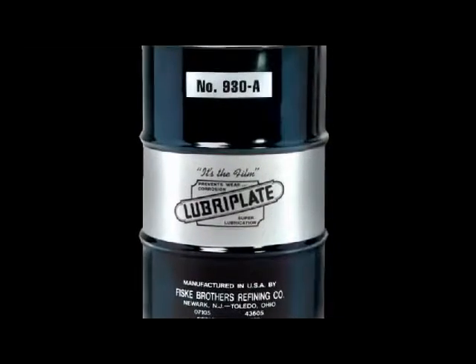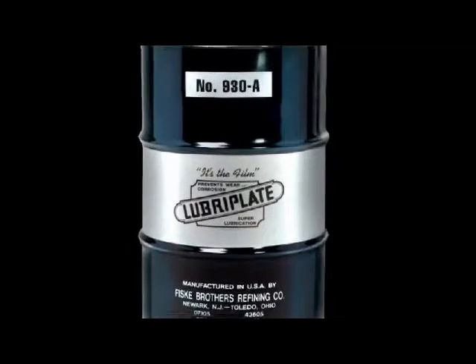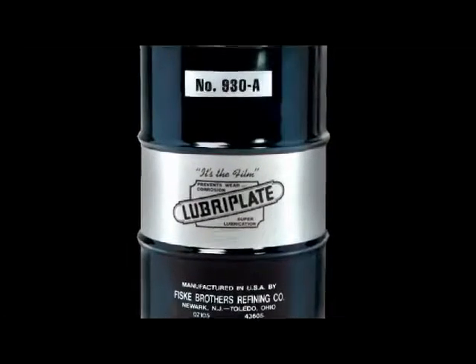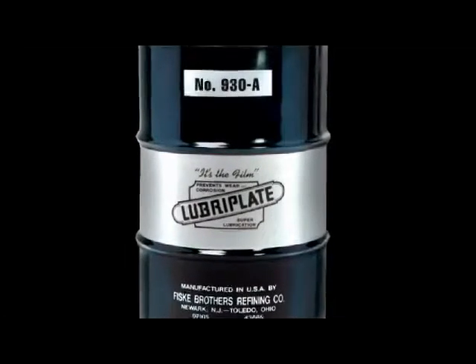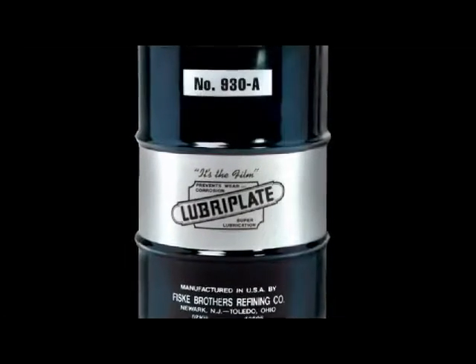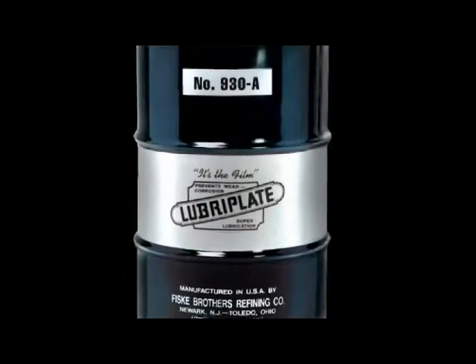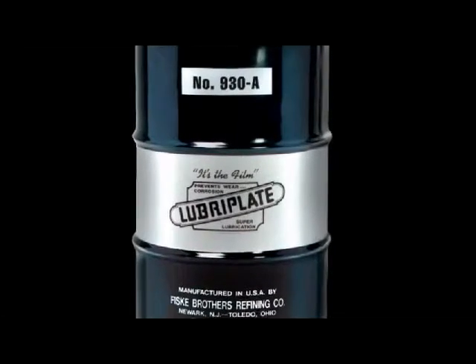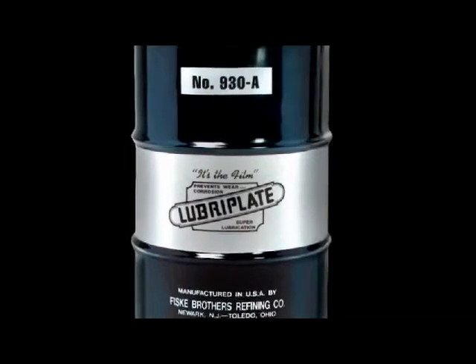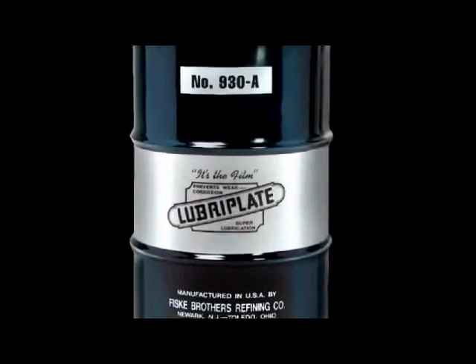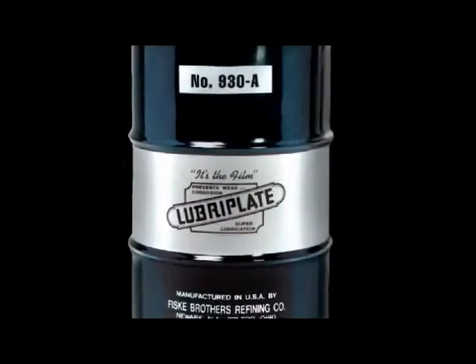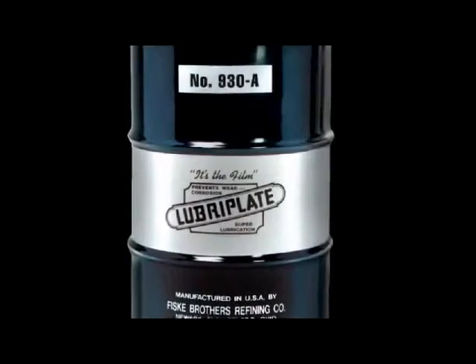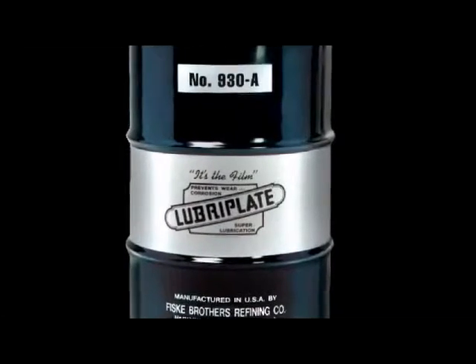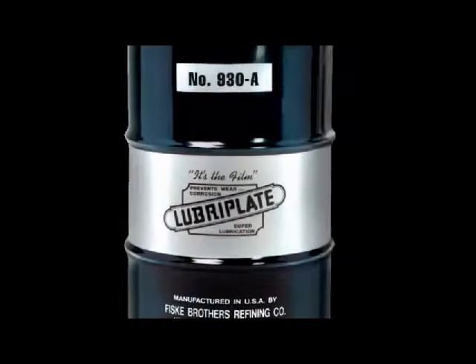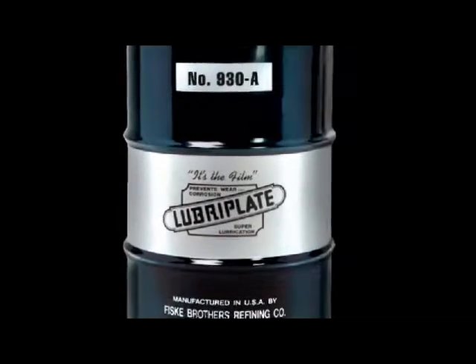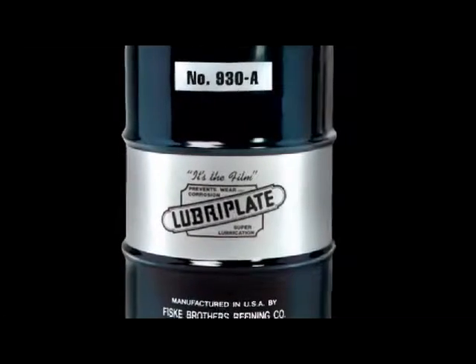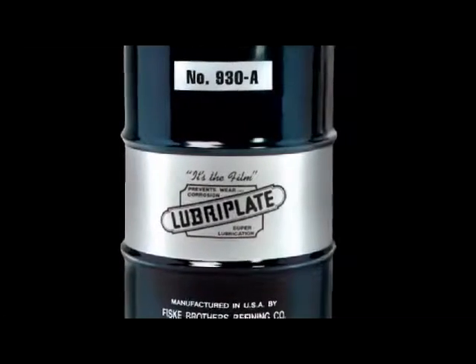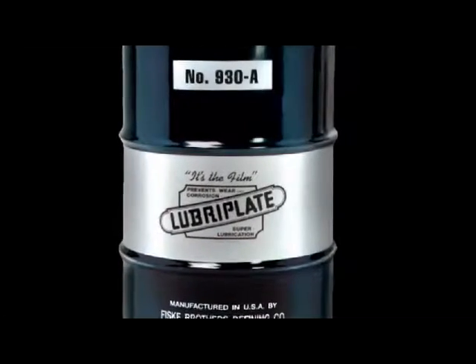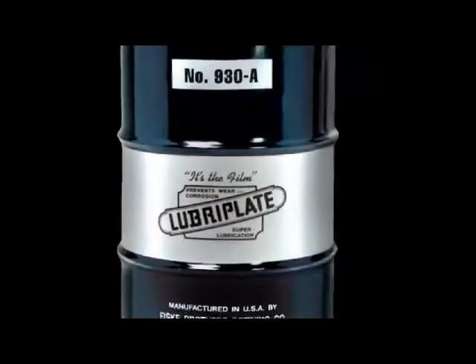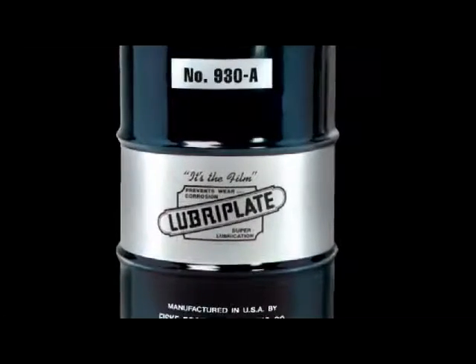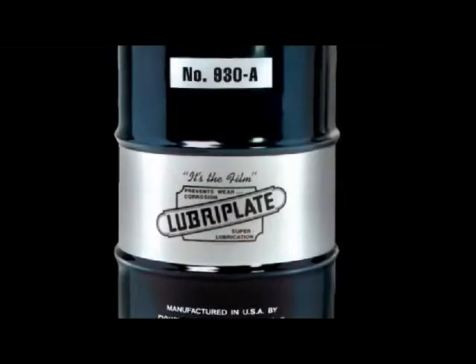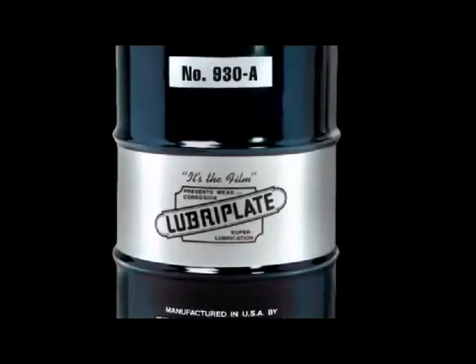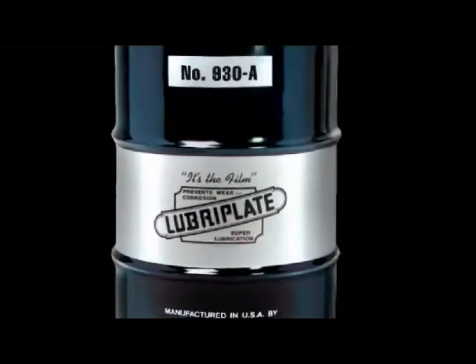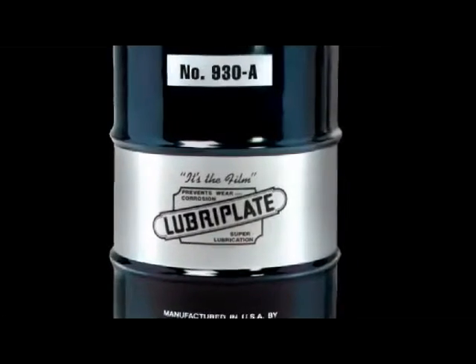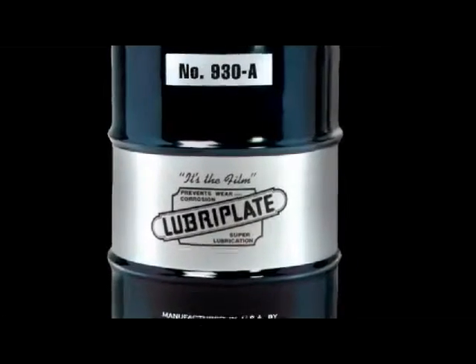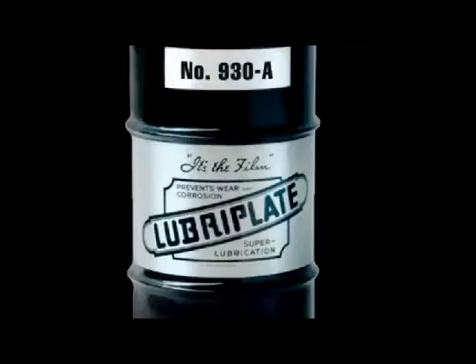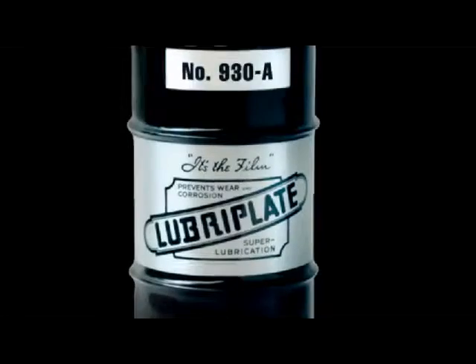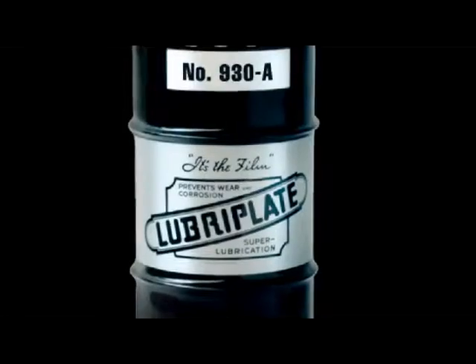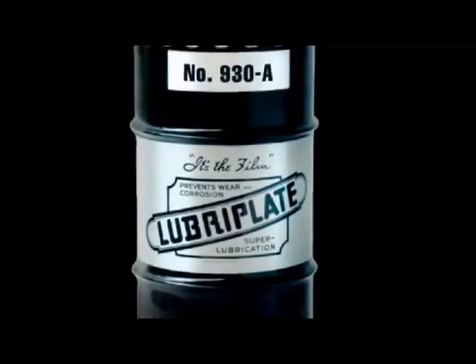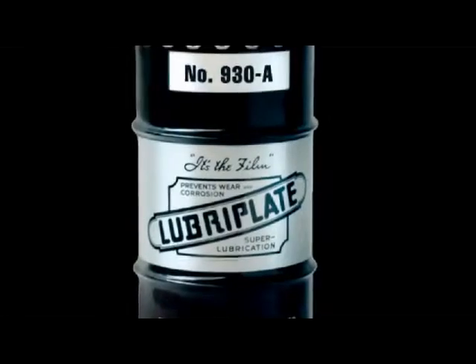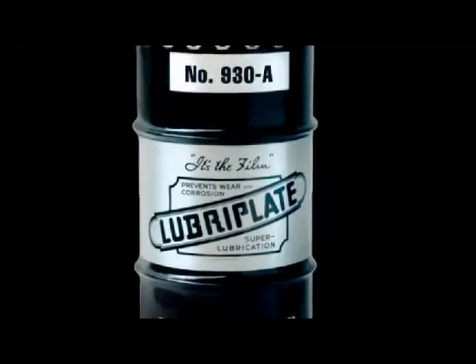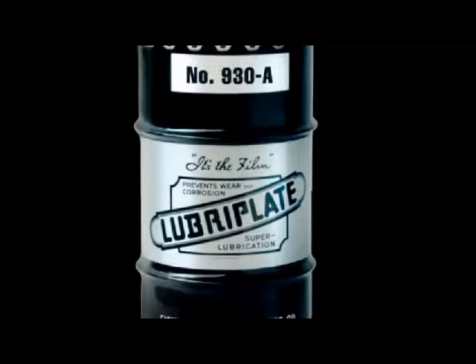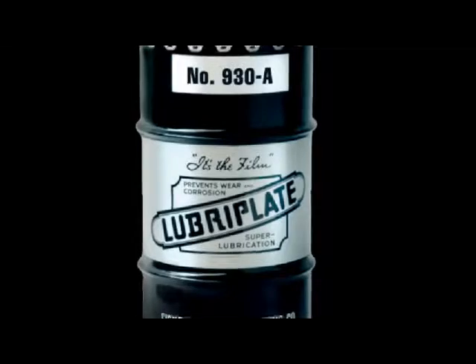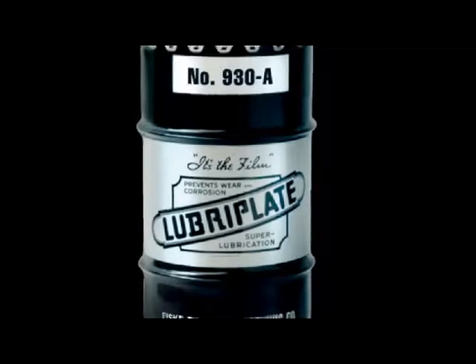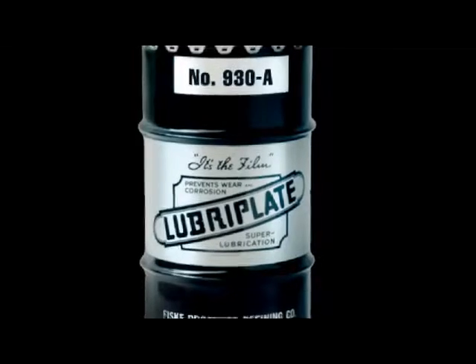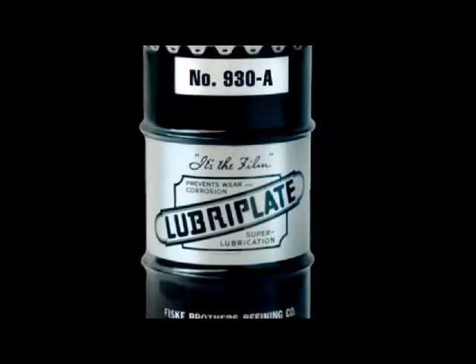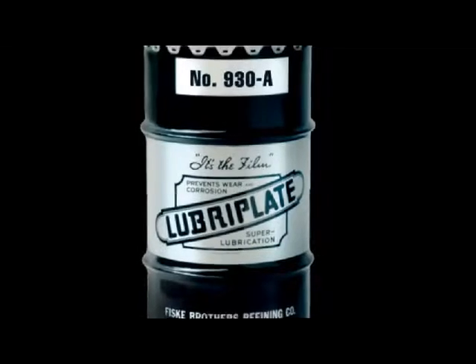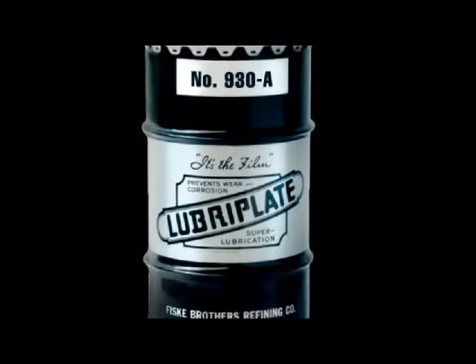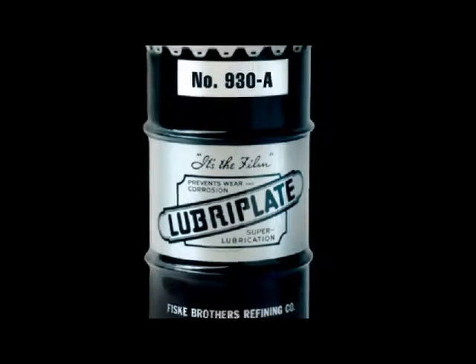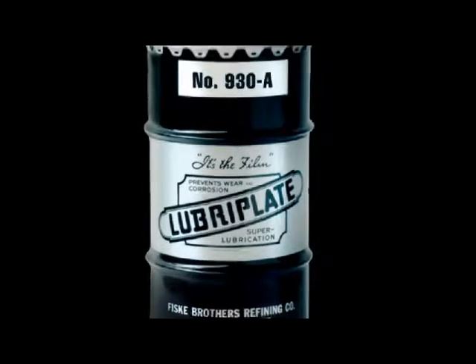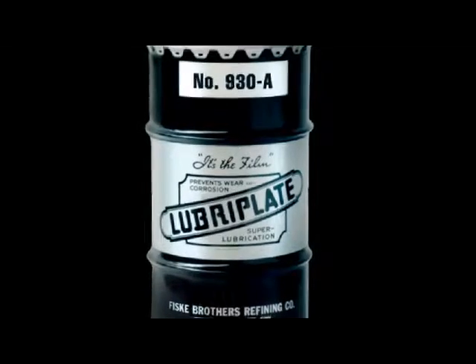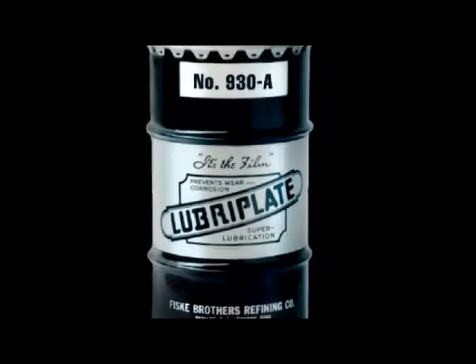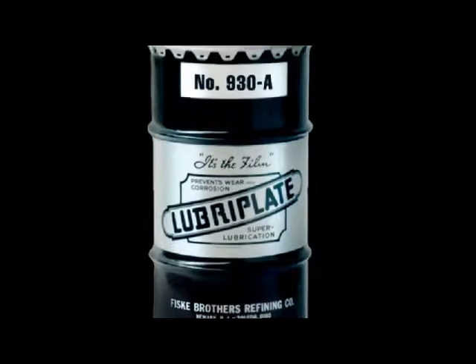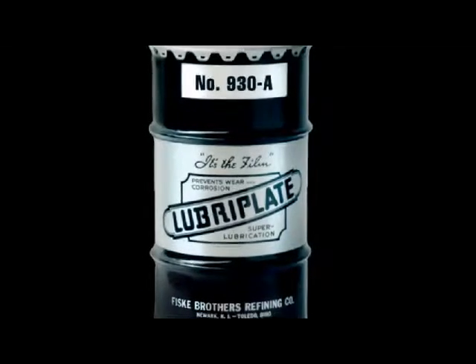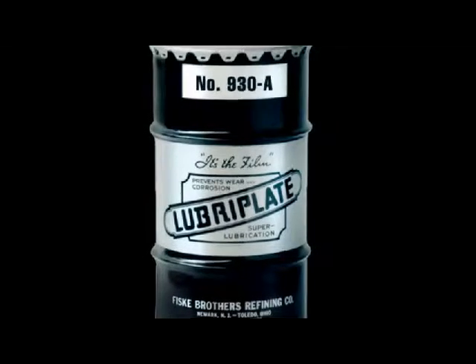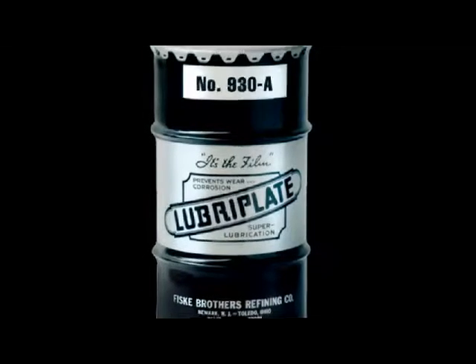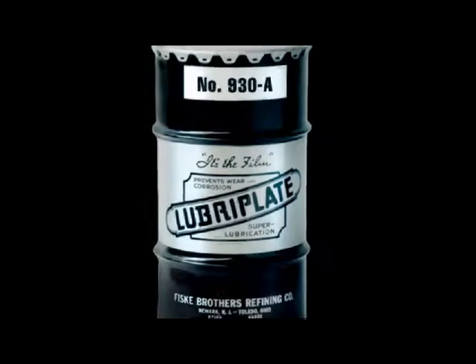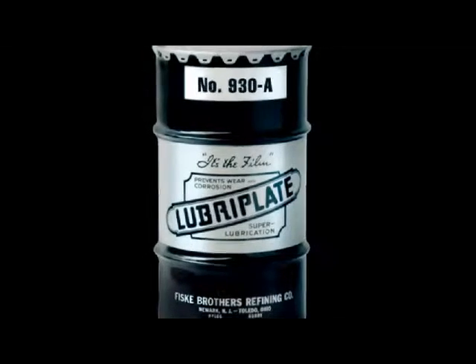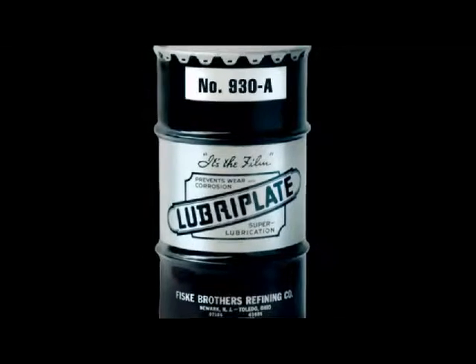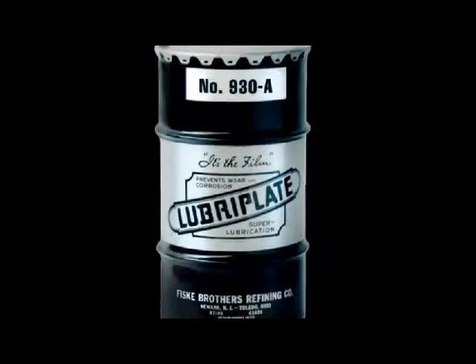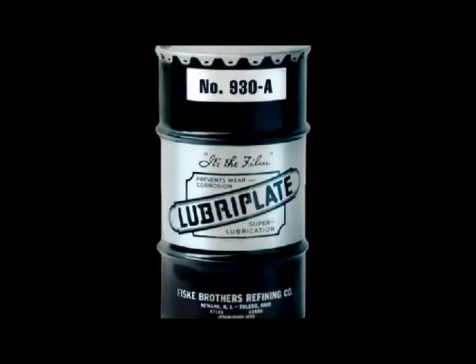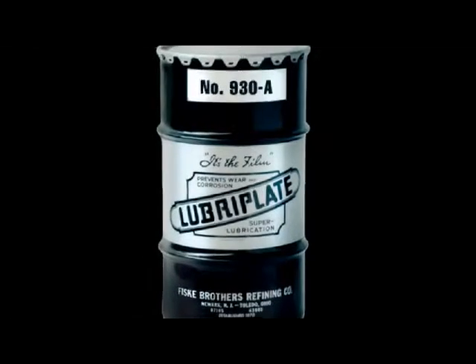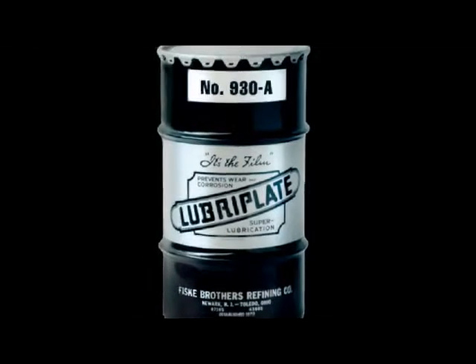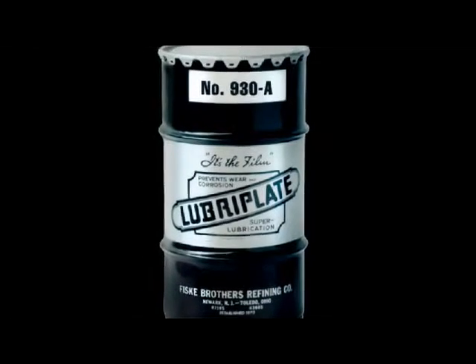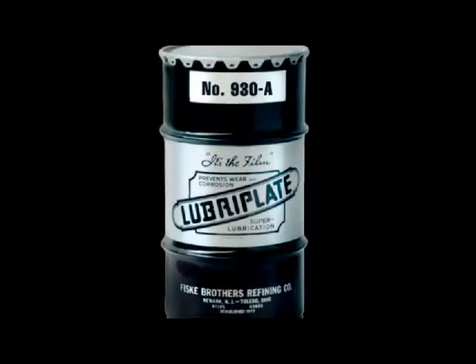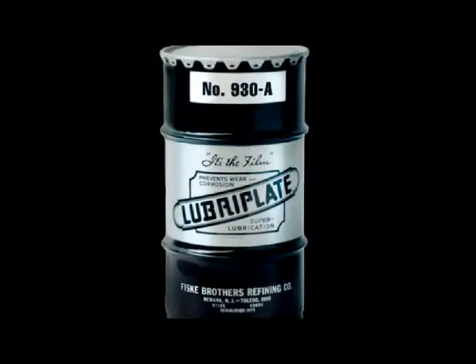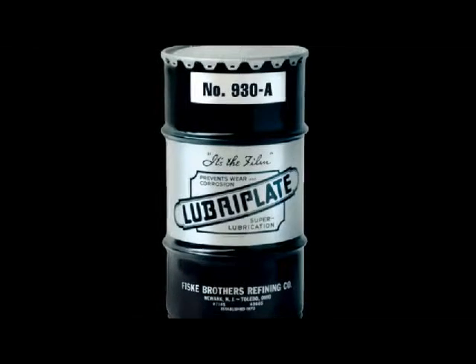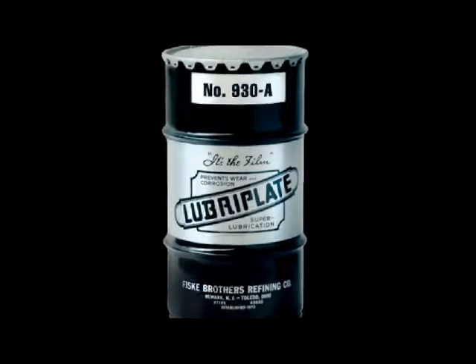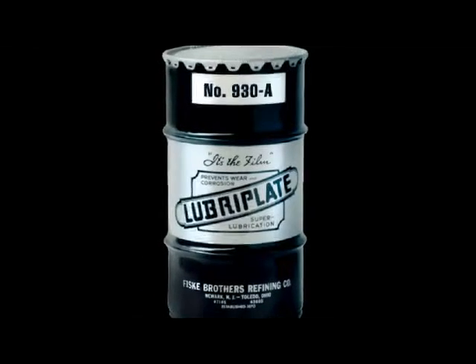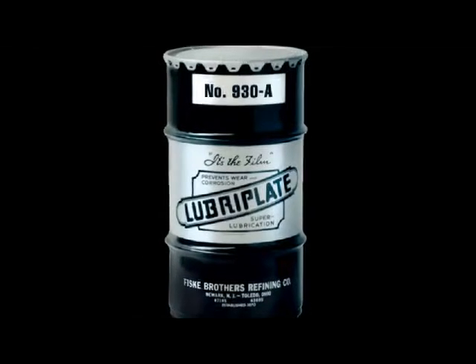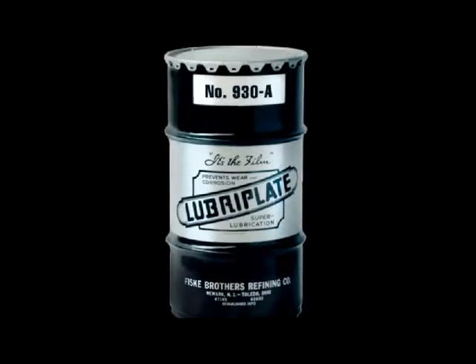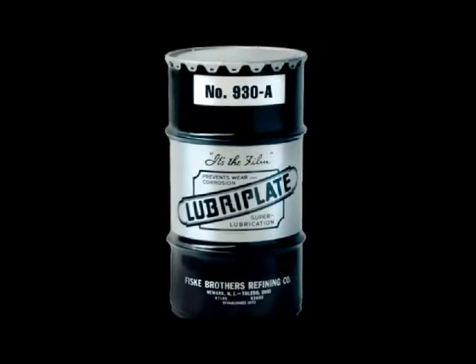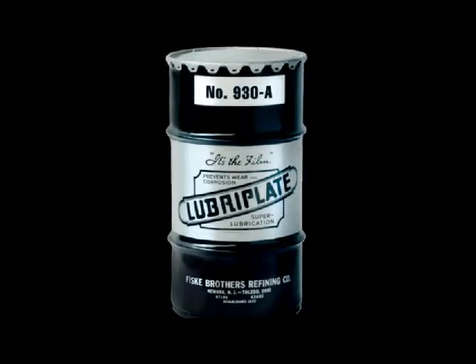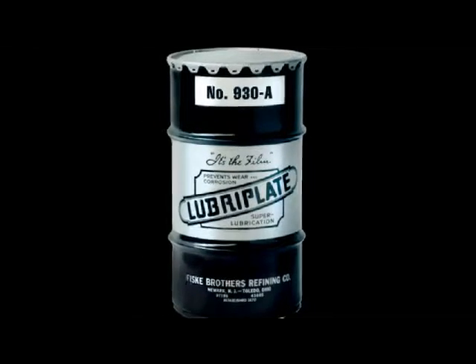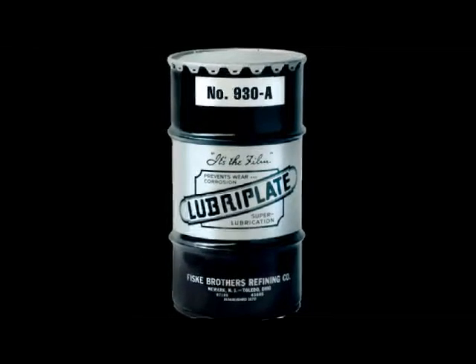The 930 series is offered in a variety of packaging options and is available here on Oiltown.com.